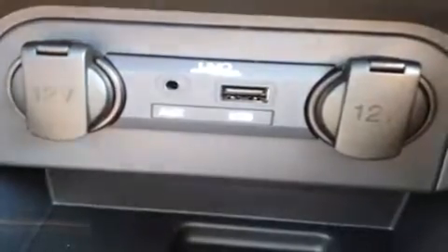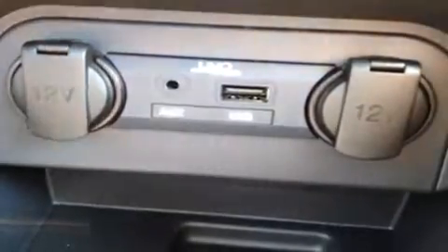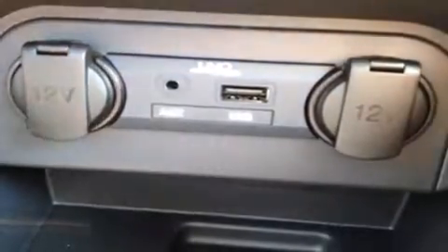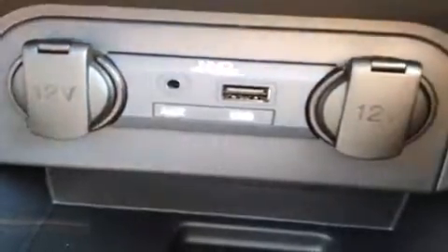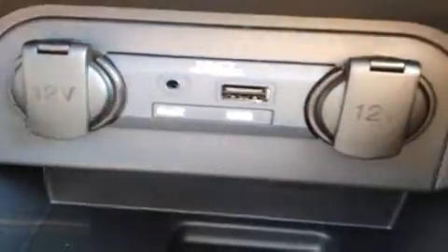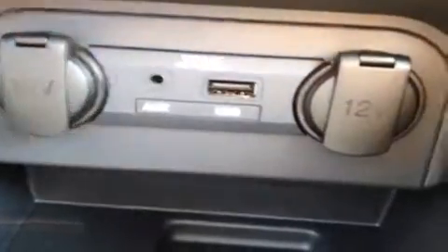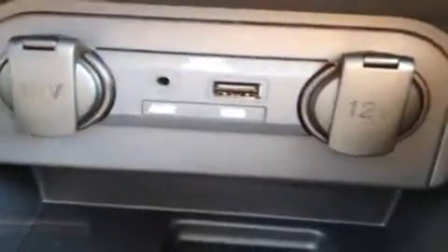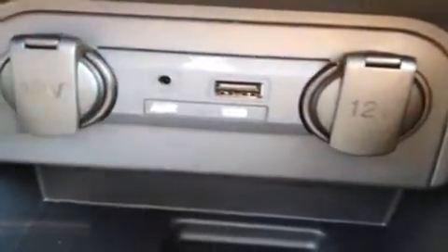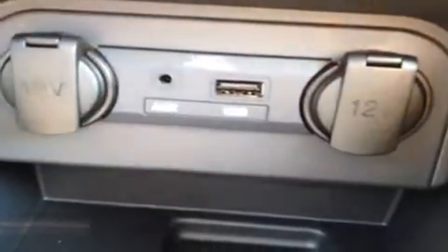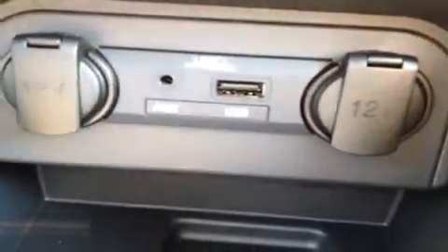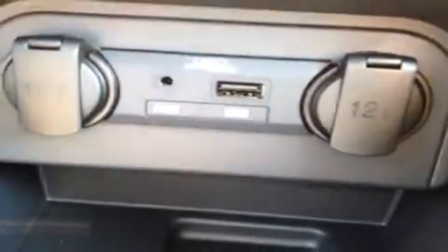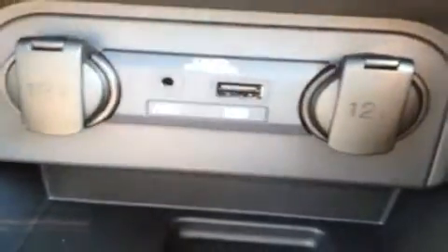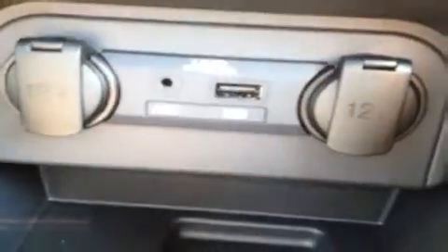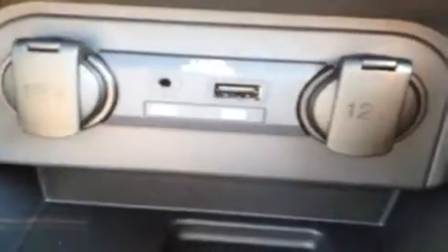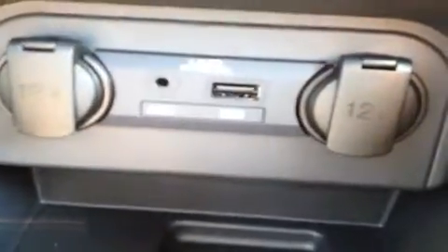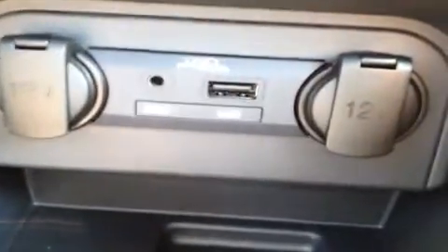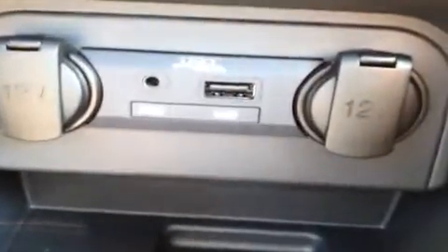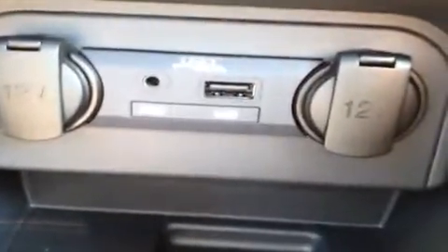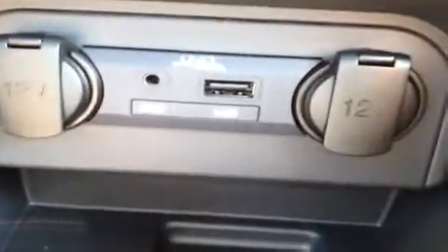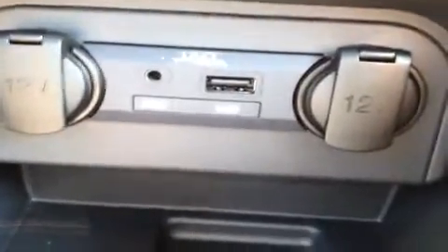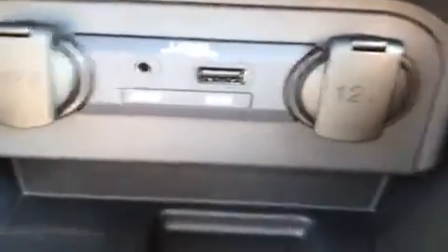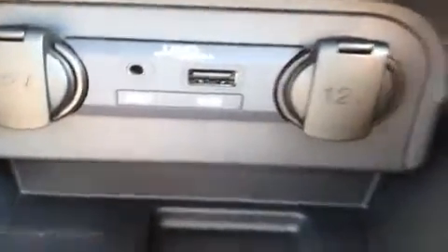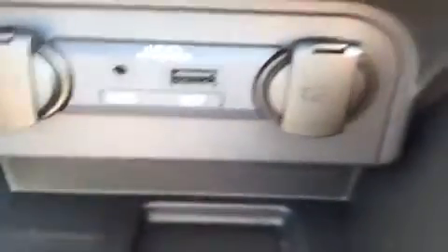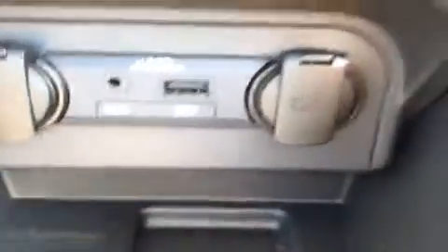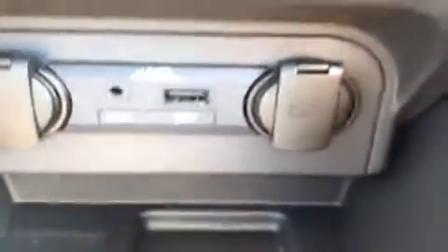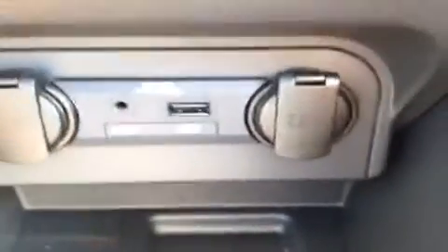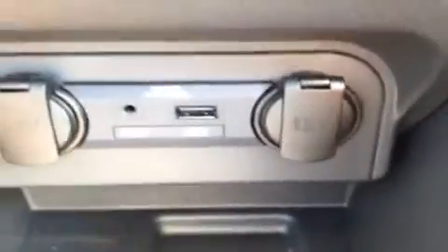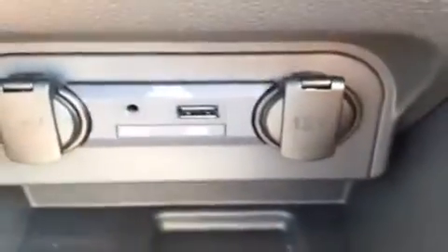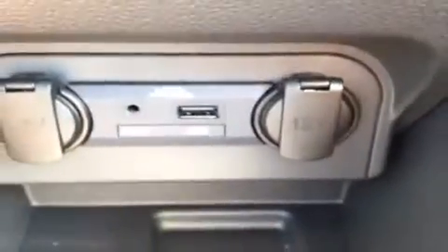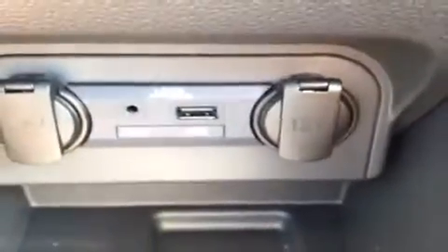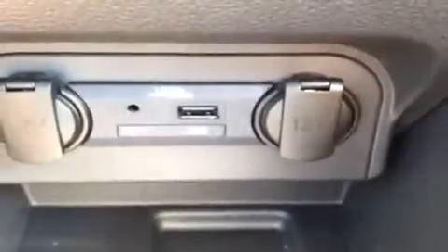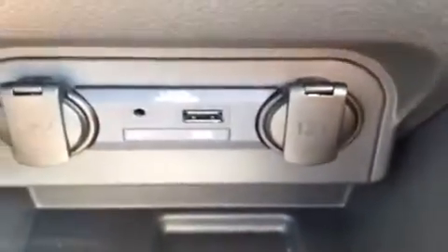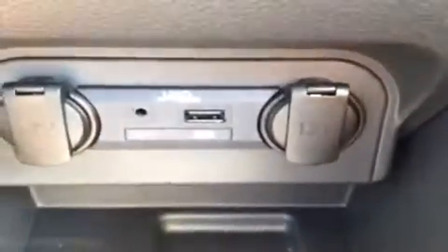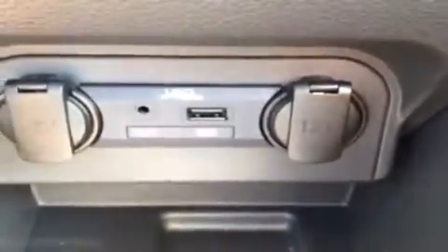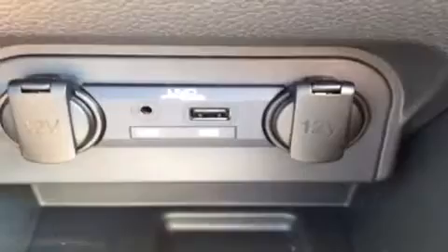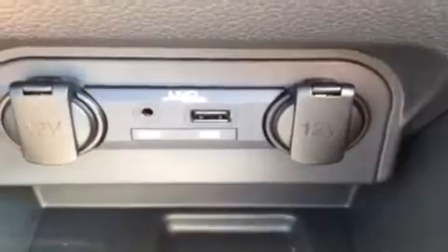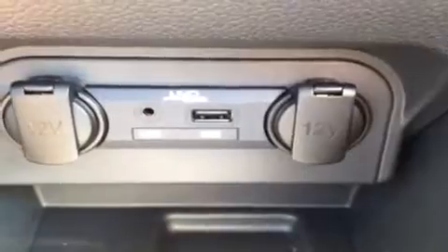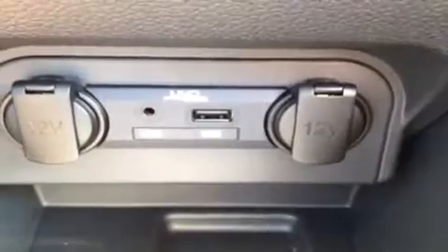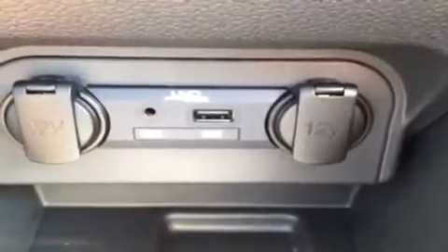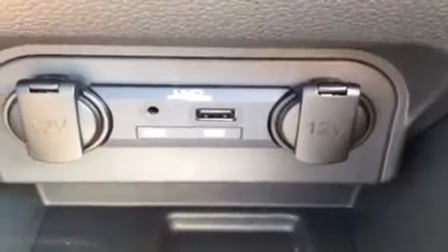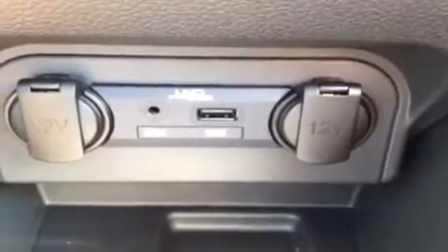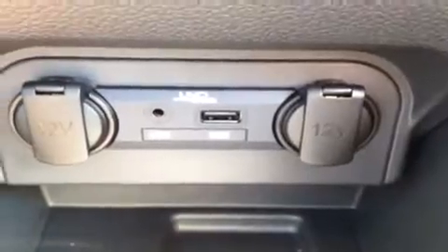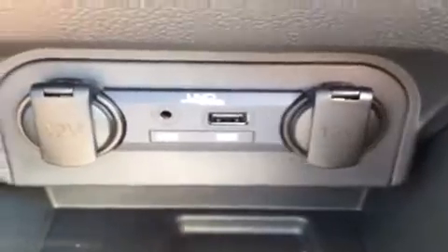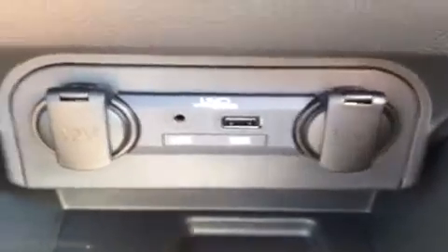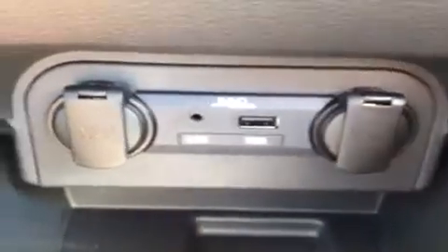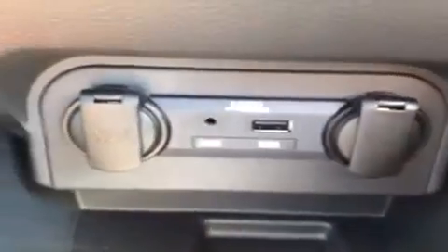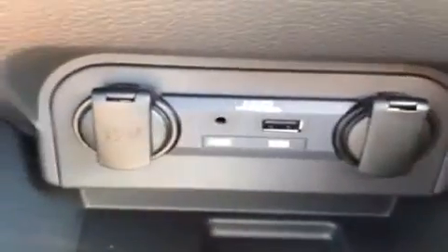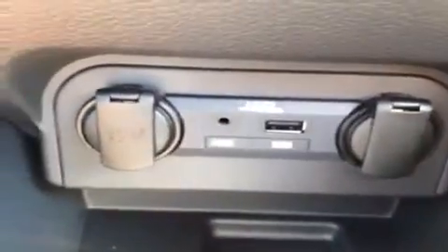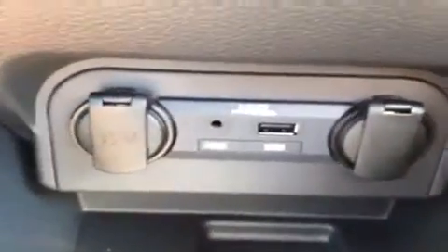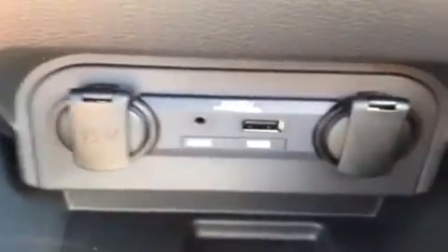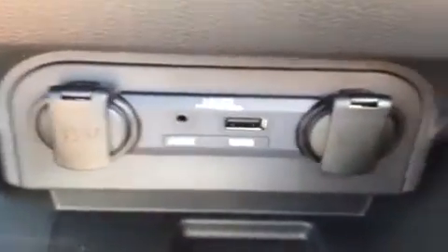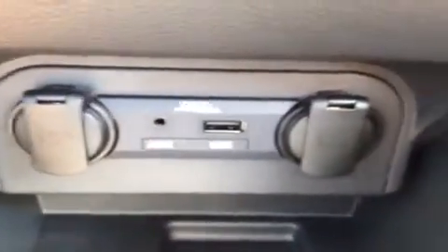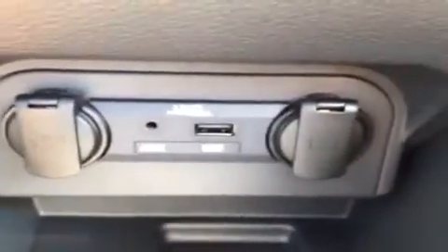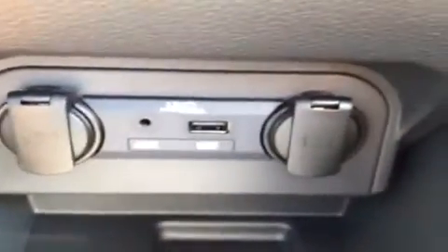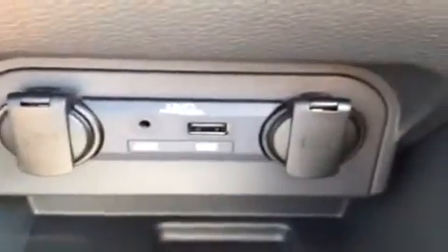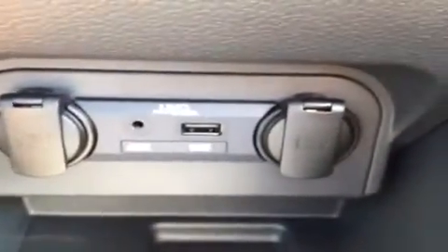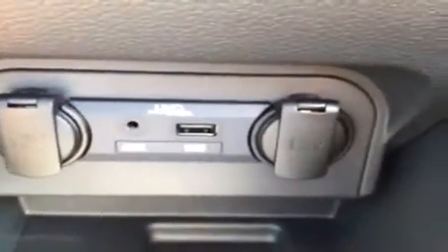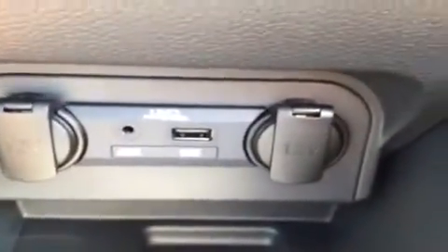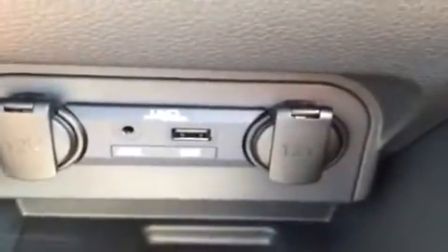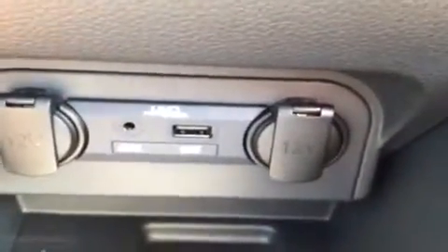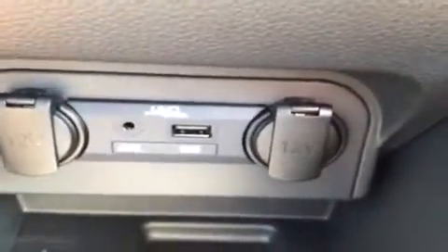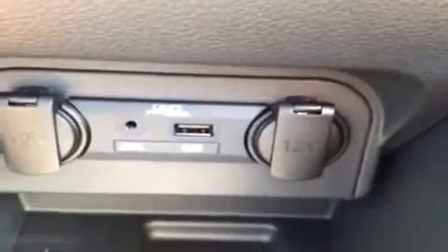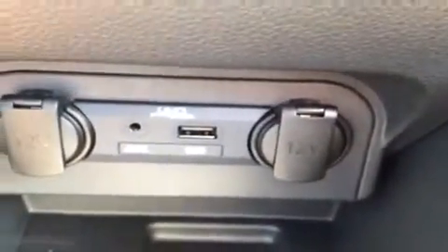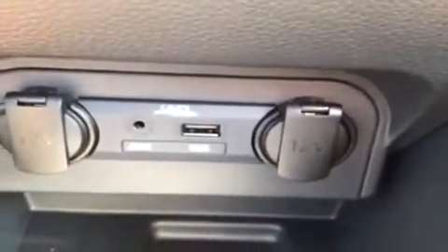Just plug them in and play your music. Then we have USB for jump drives with data music, and two 12-volt auxiliary power outlets.